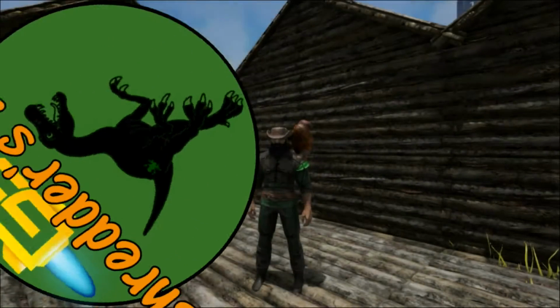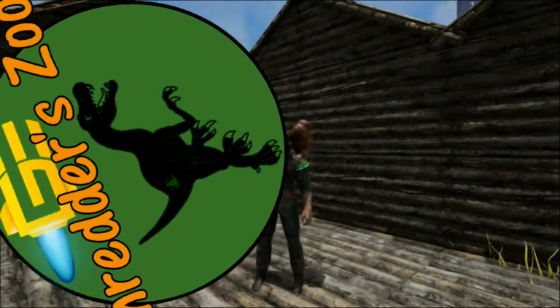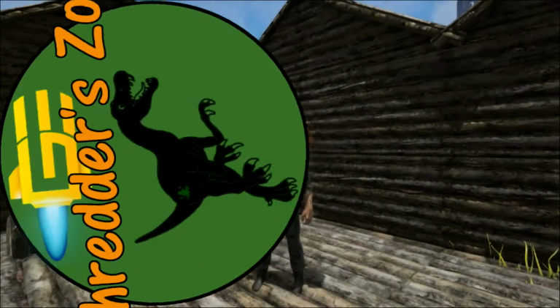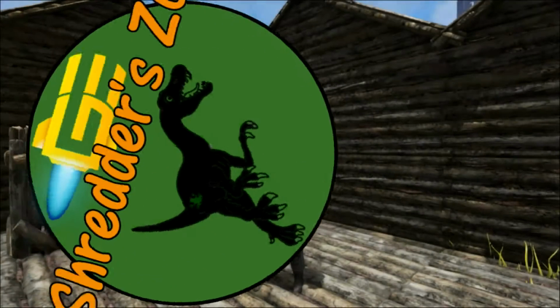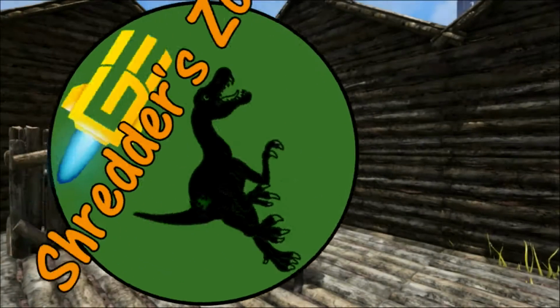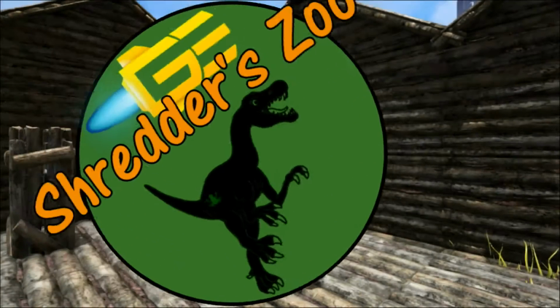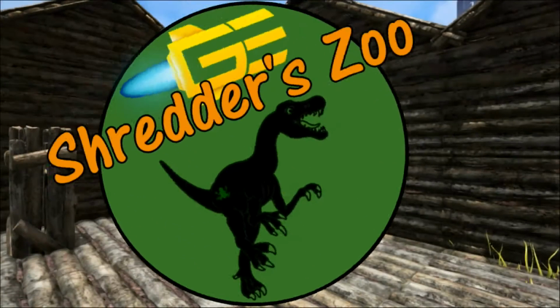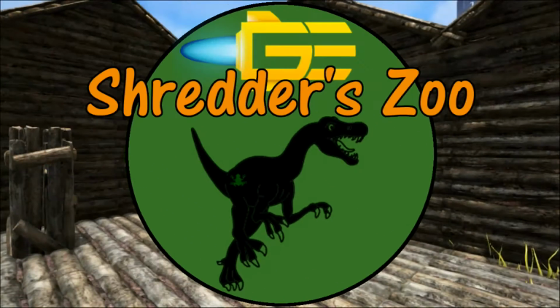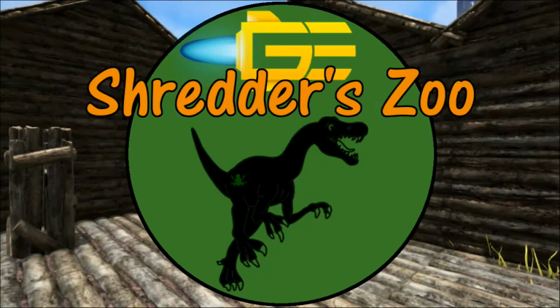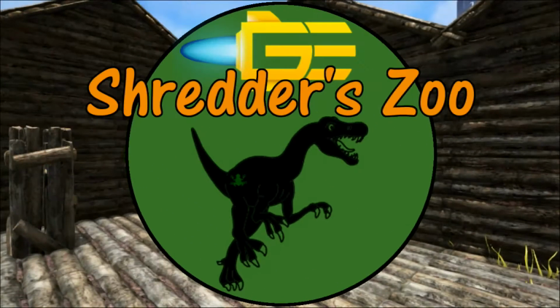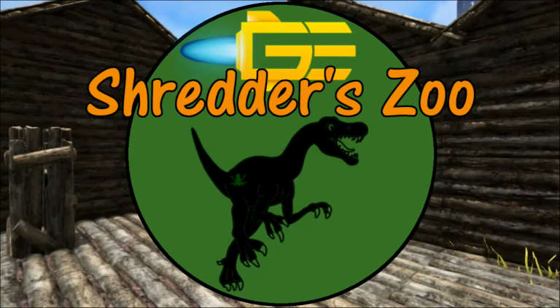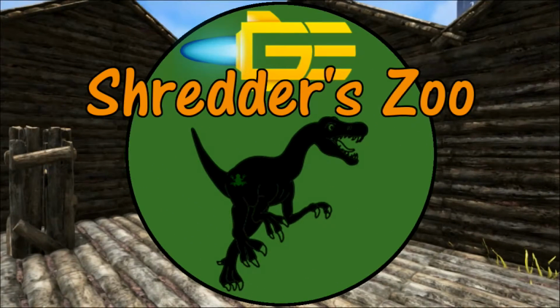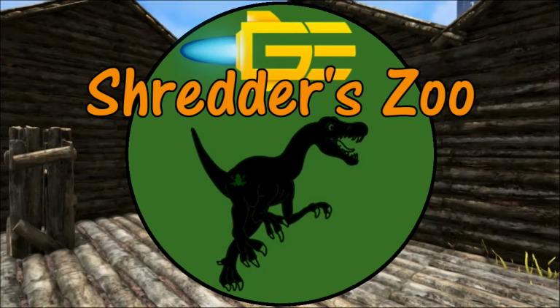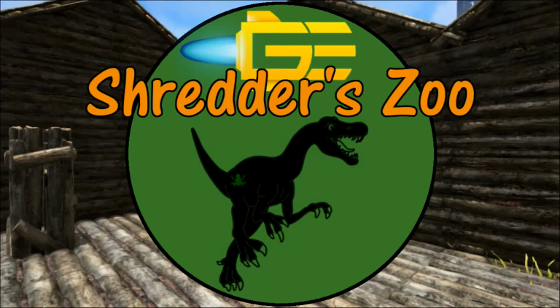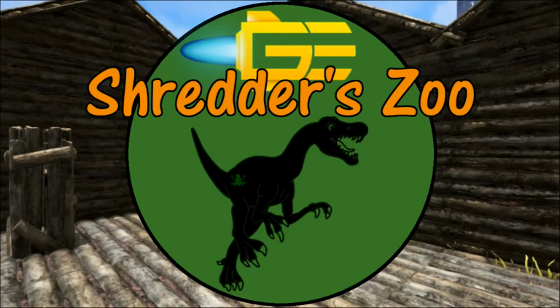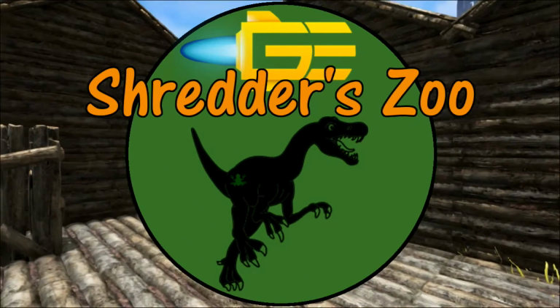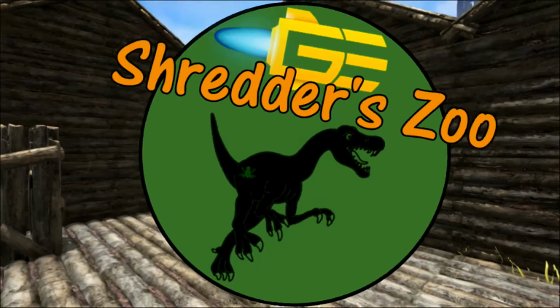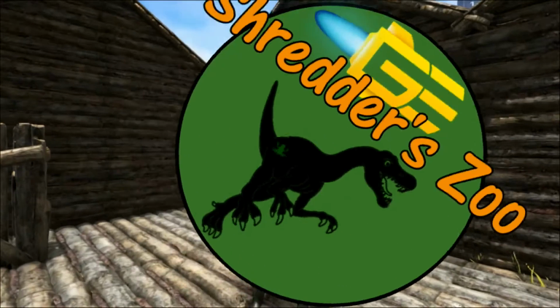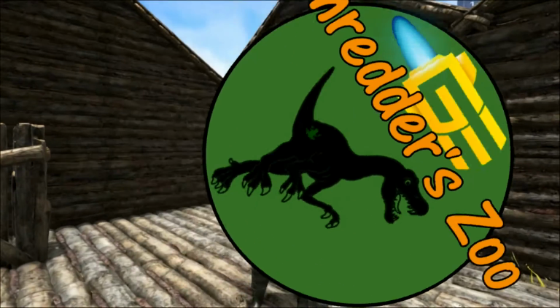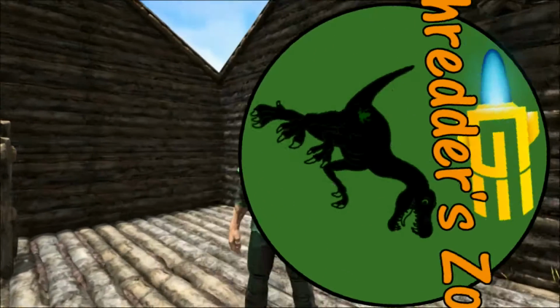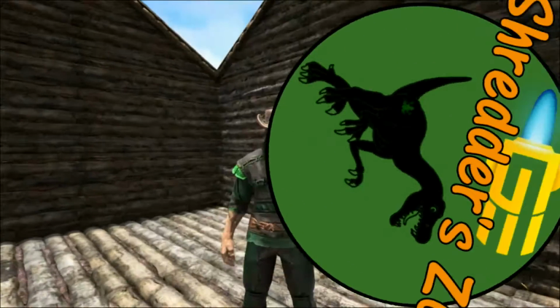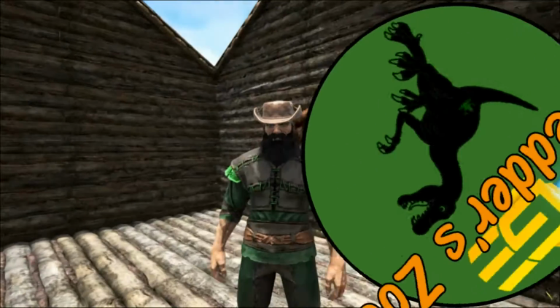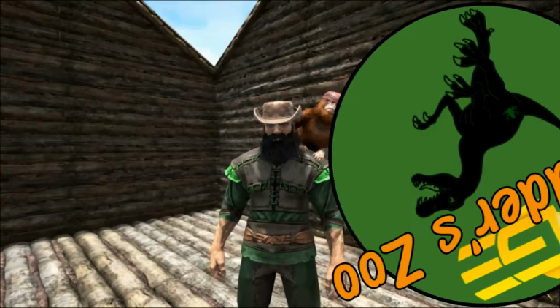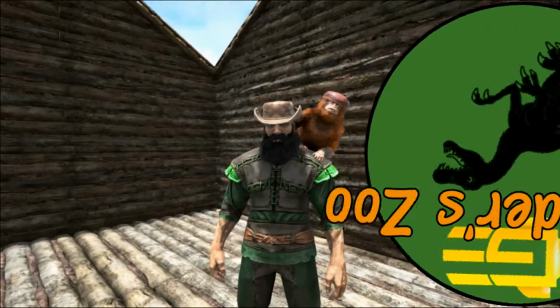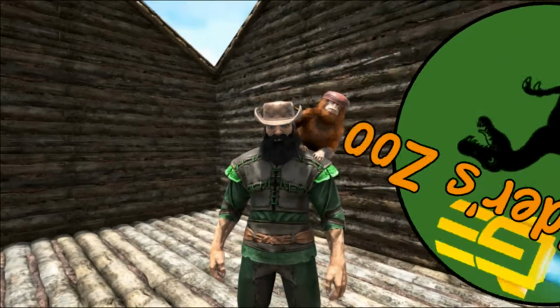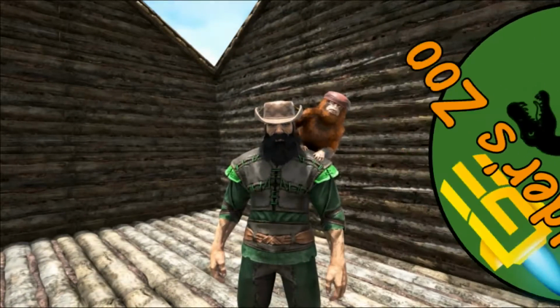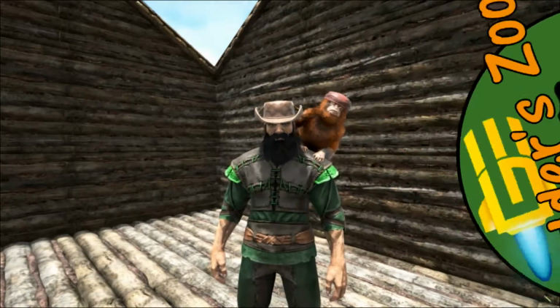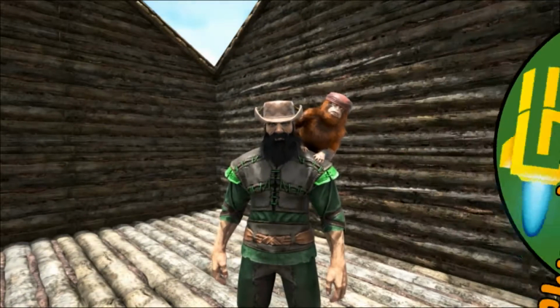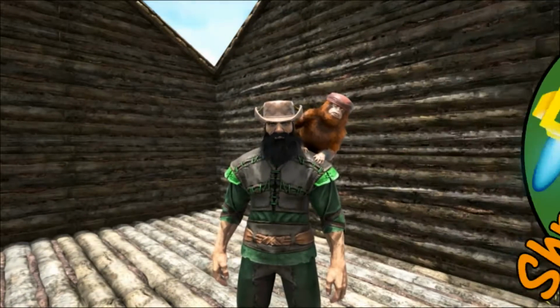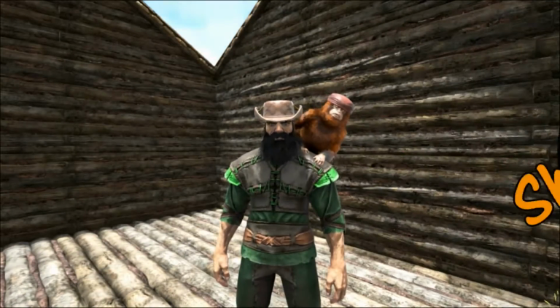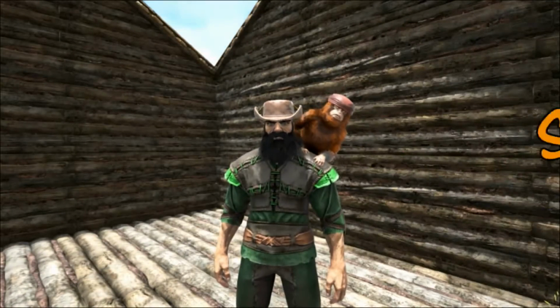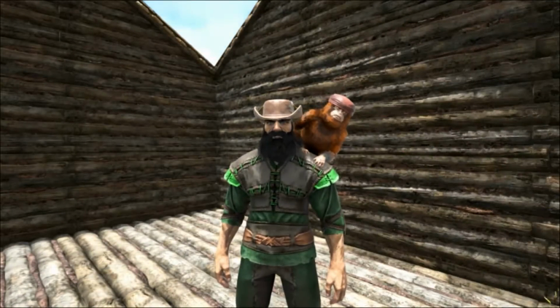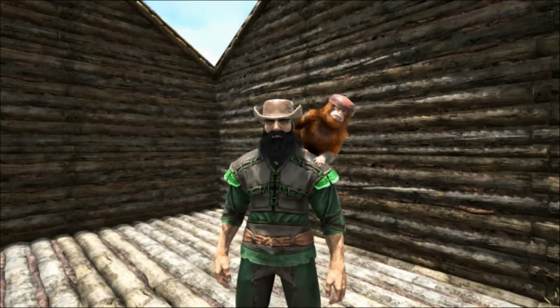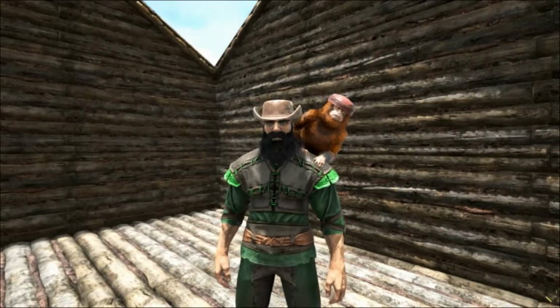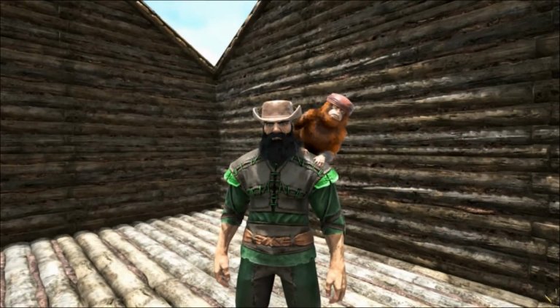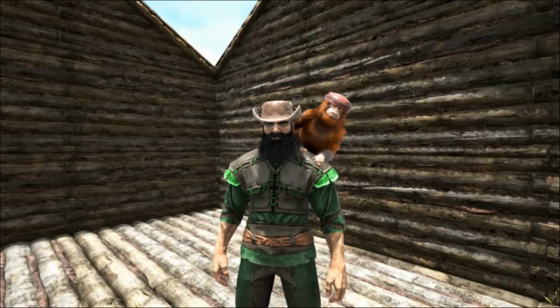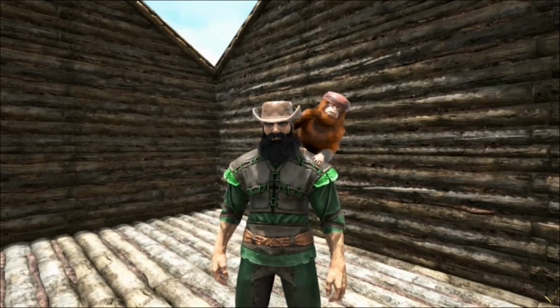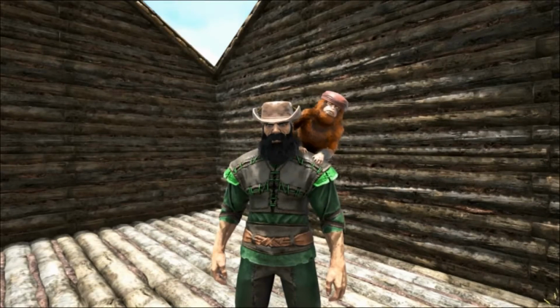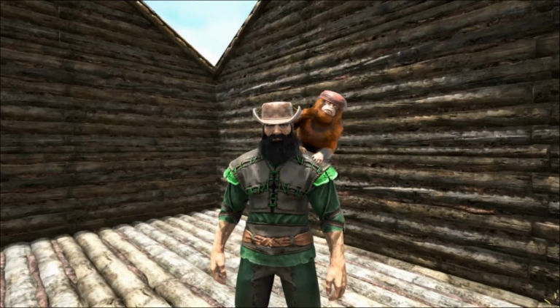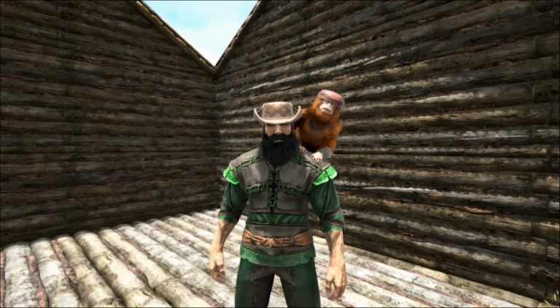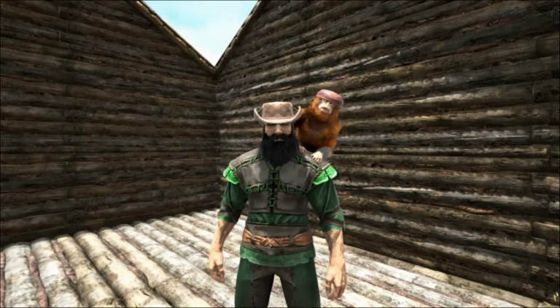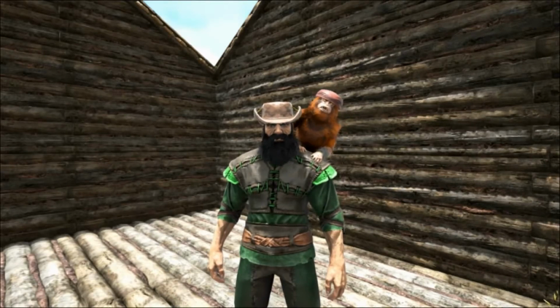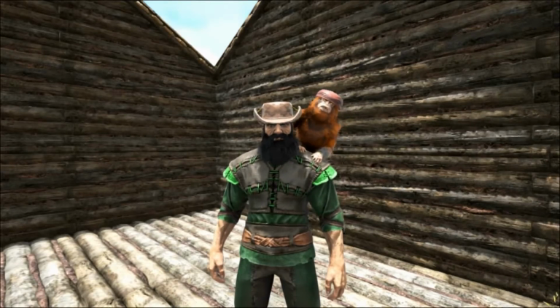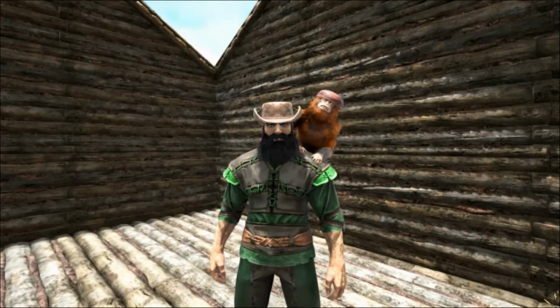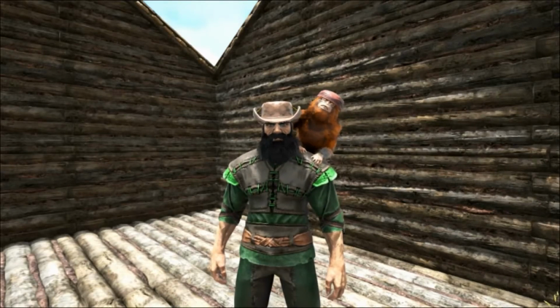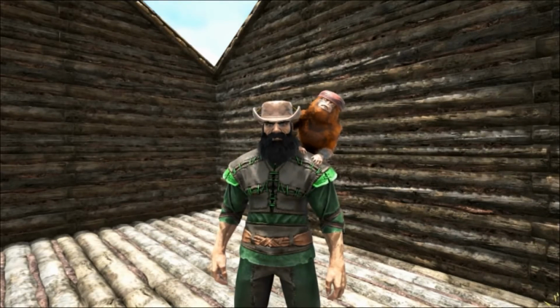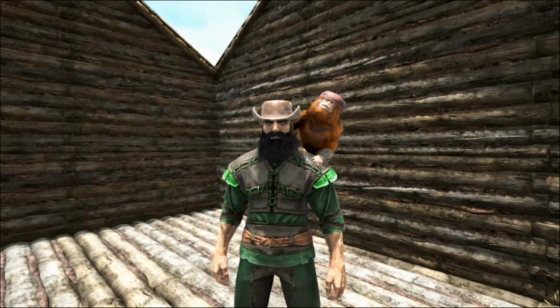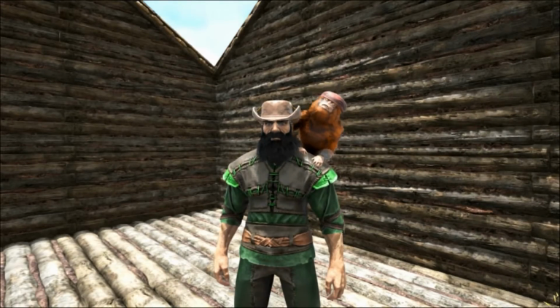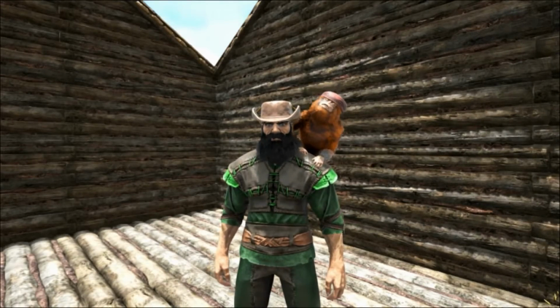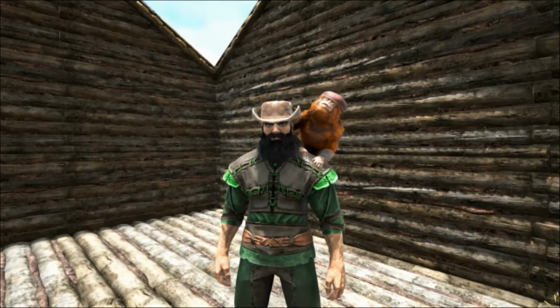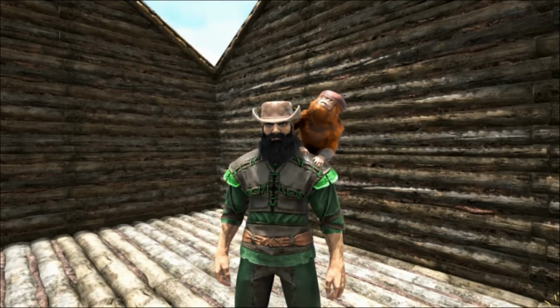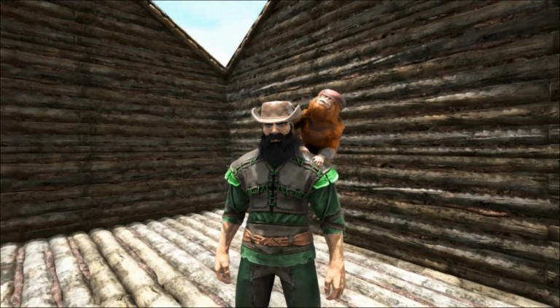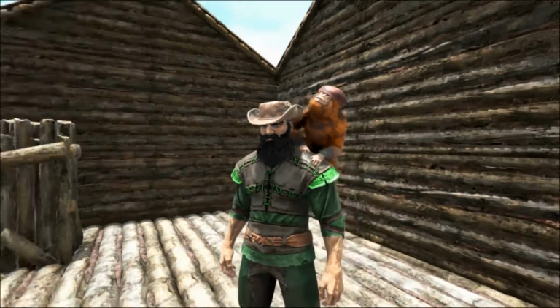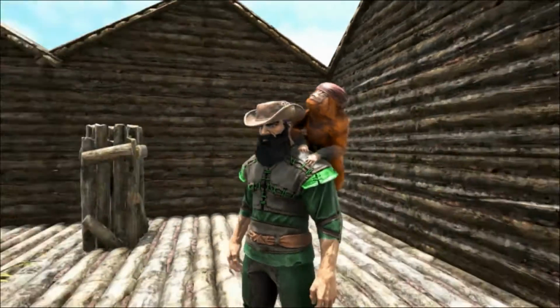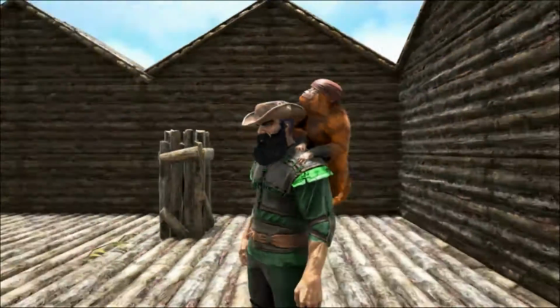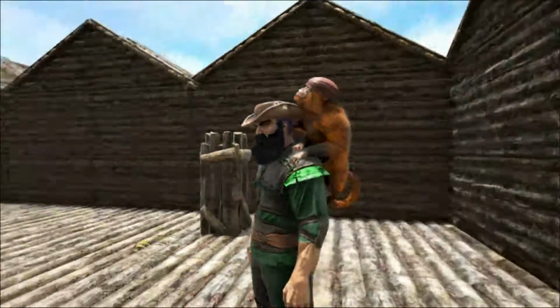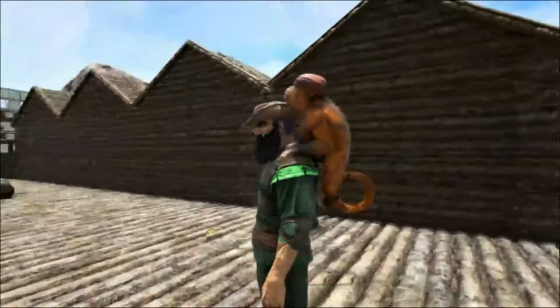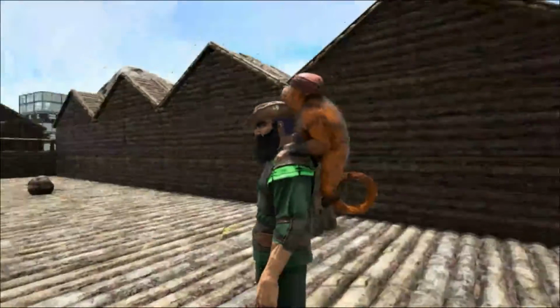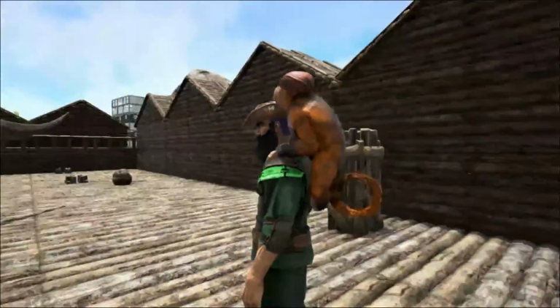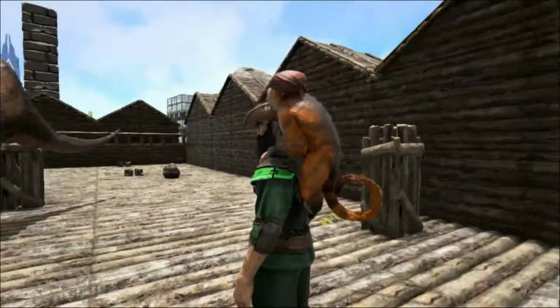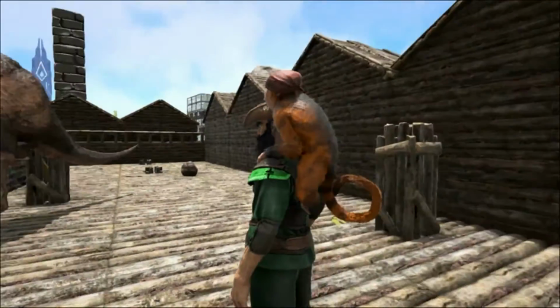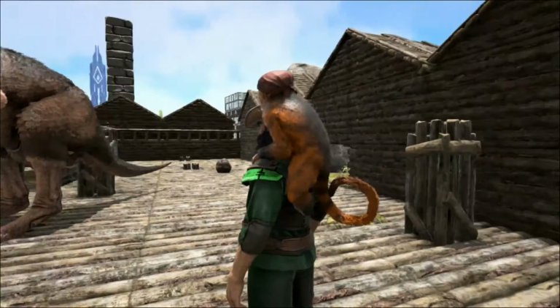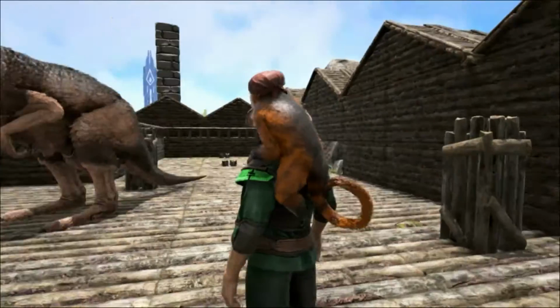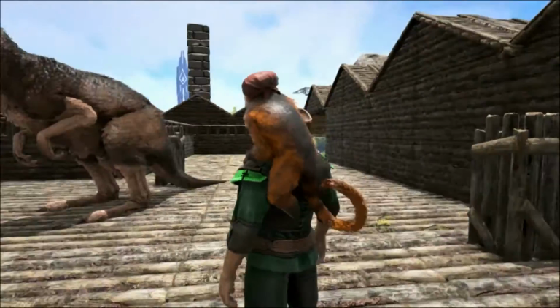Hello and welcome to Shredder Zoo. Today we are taking a look at the largest kangaroo to ever have lived, the Procoptodon.